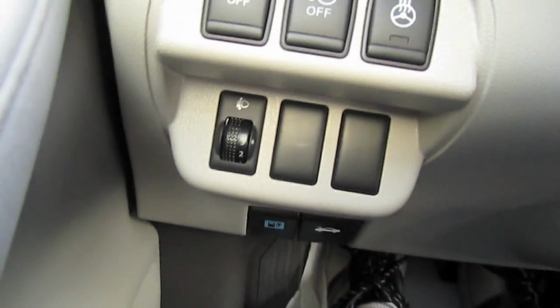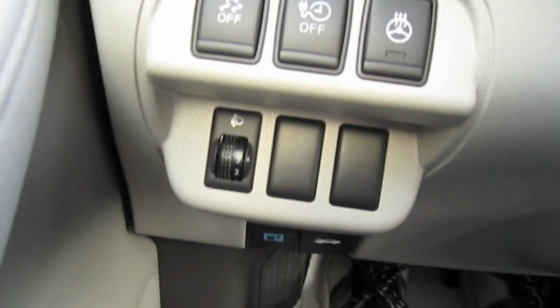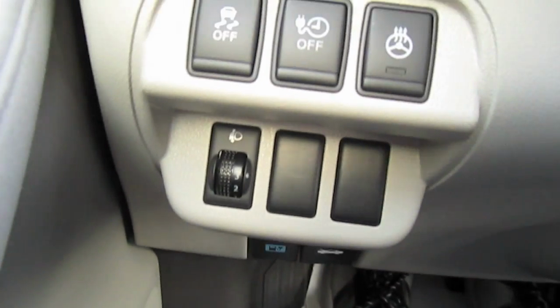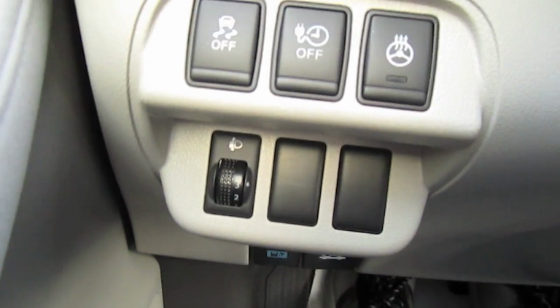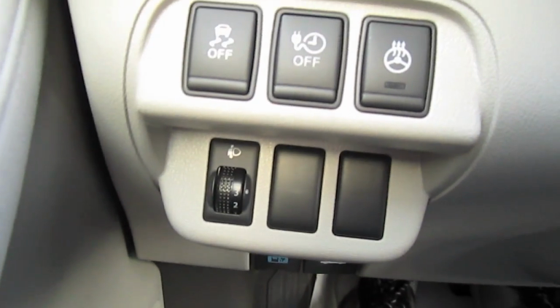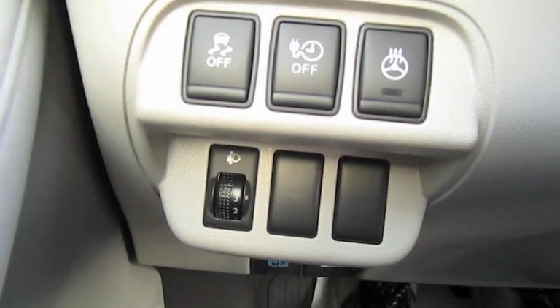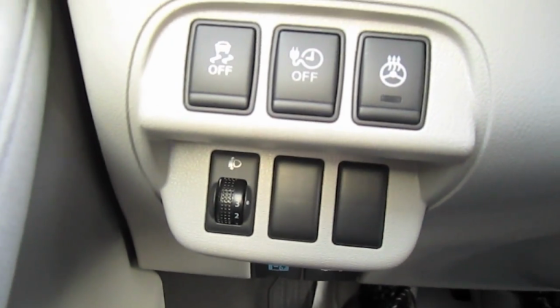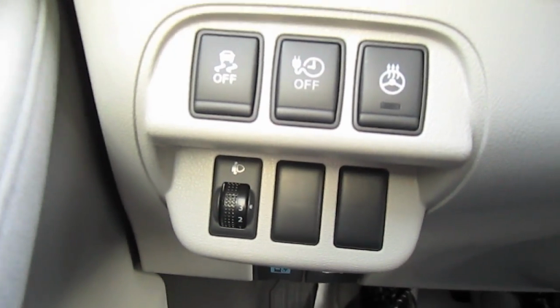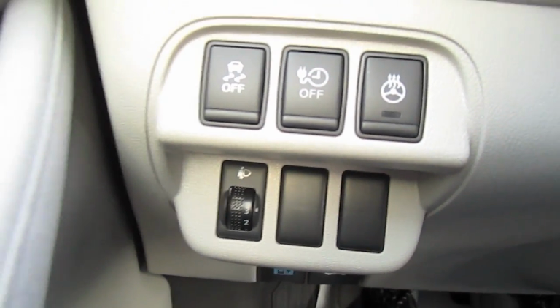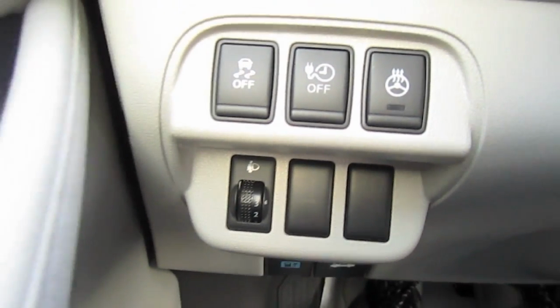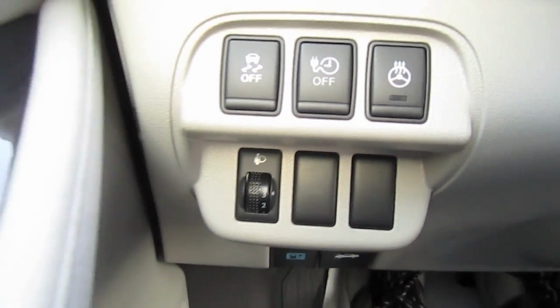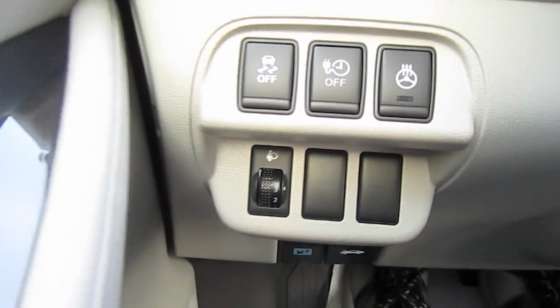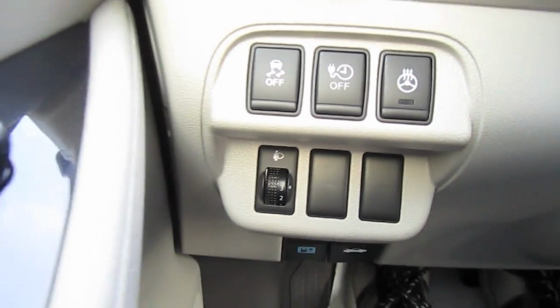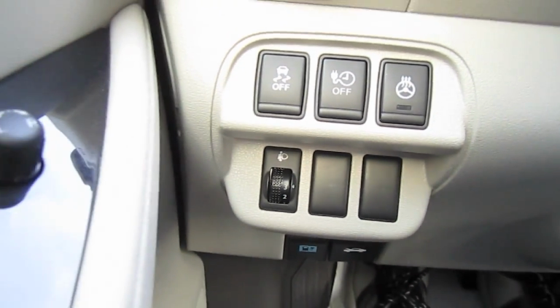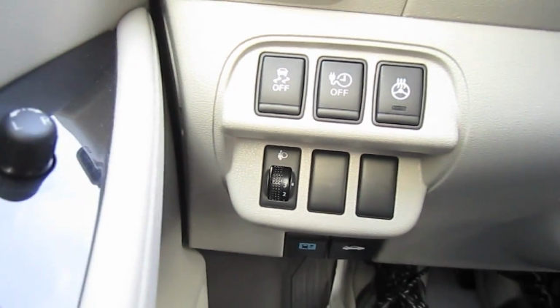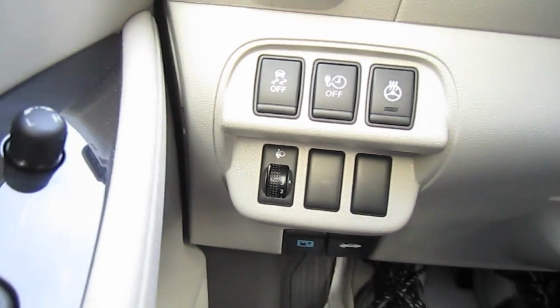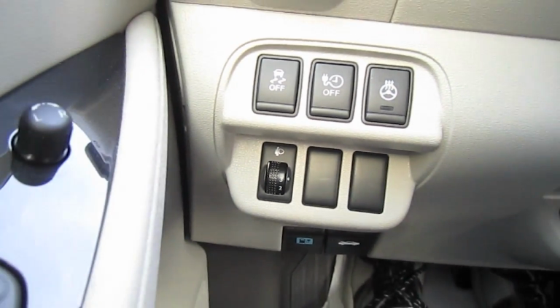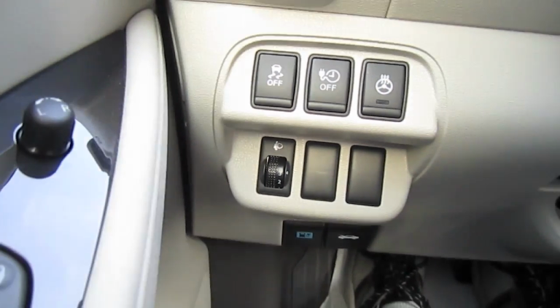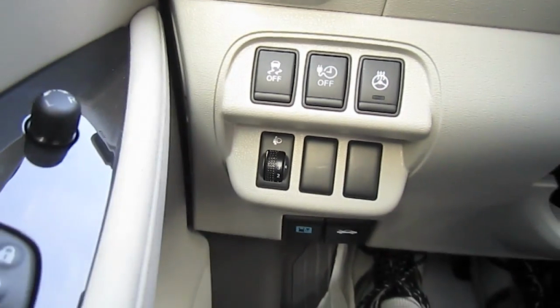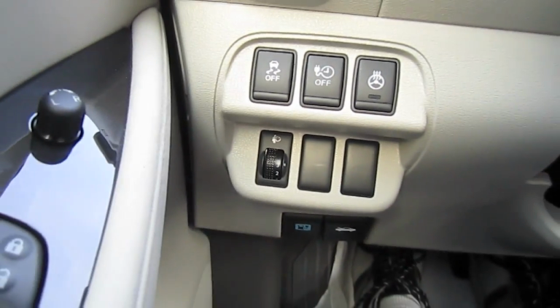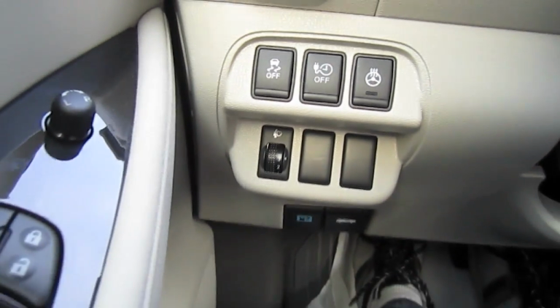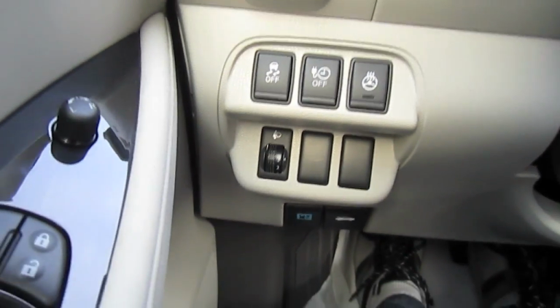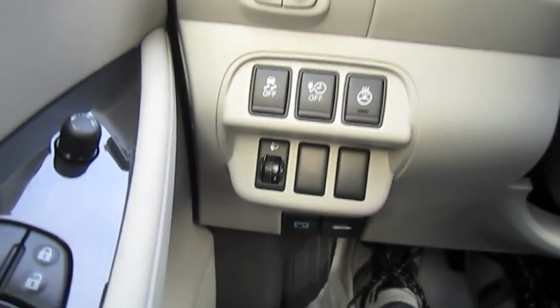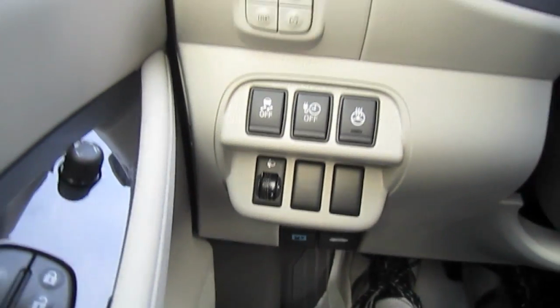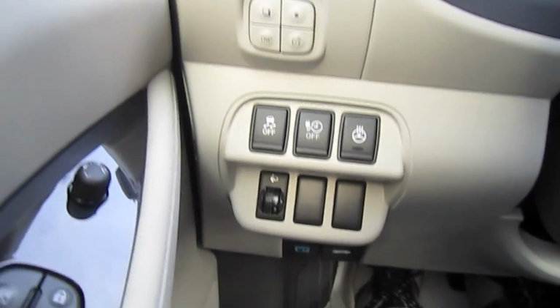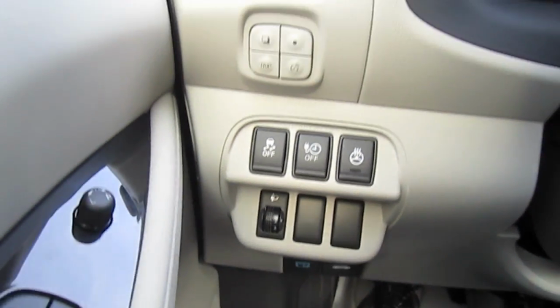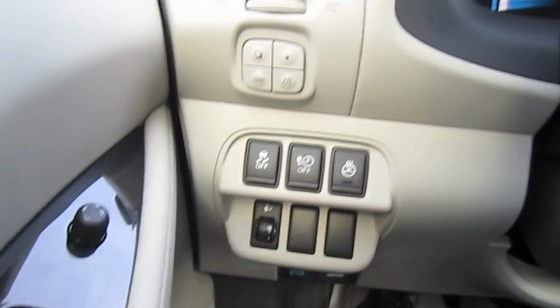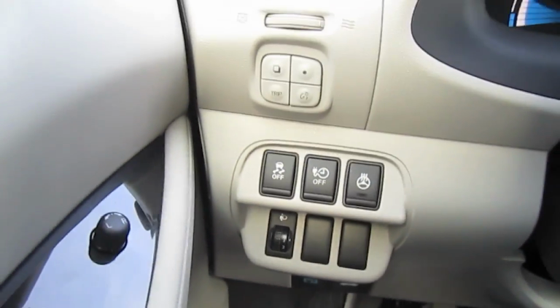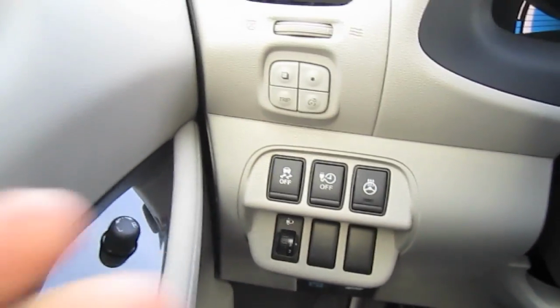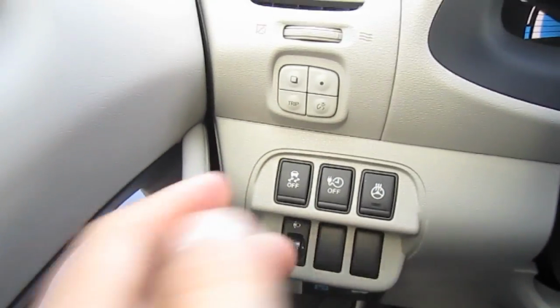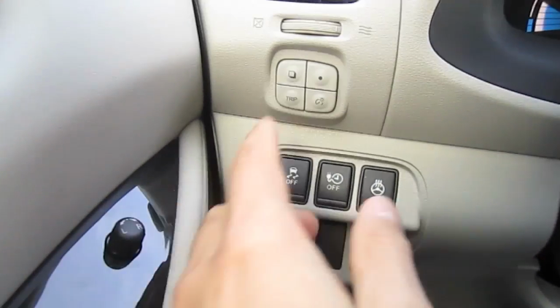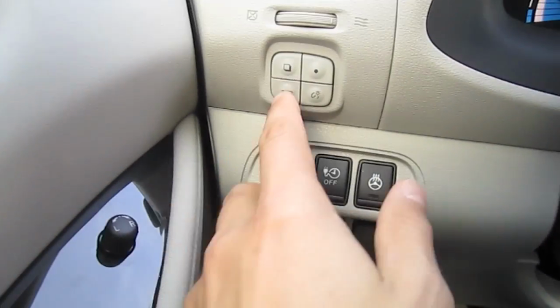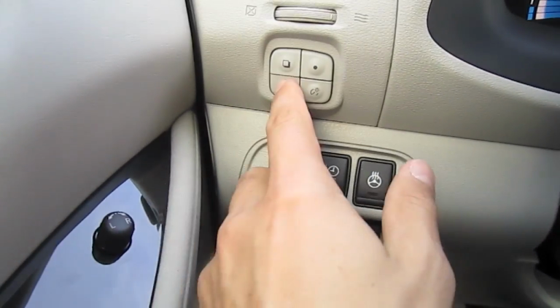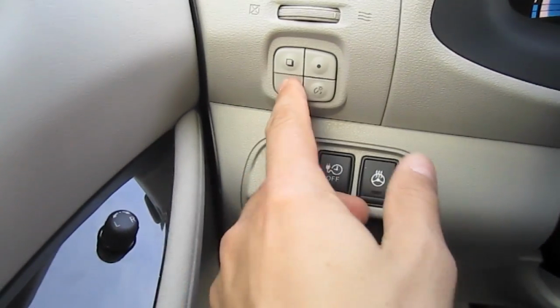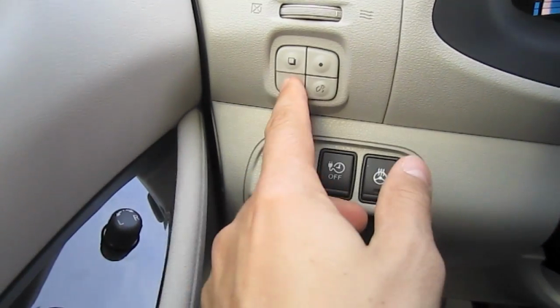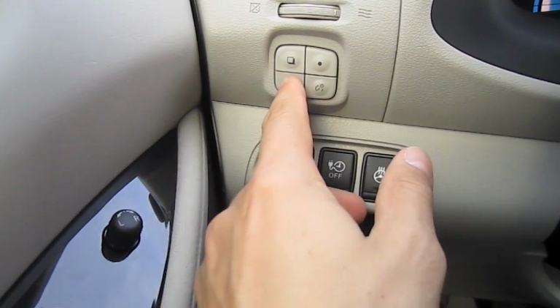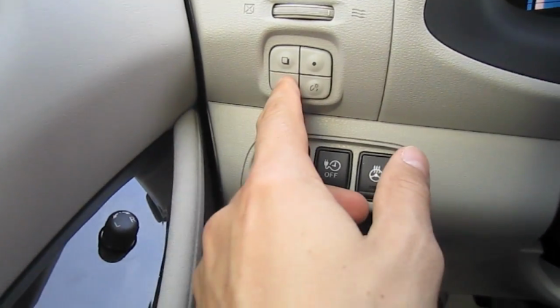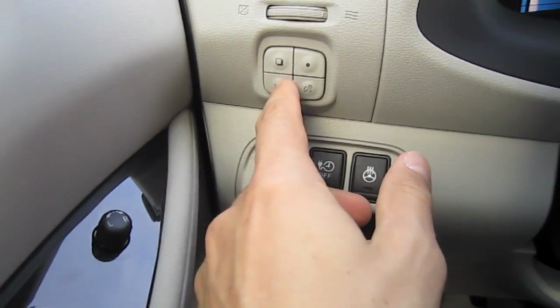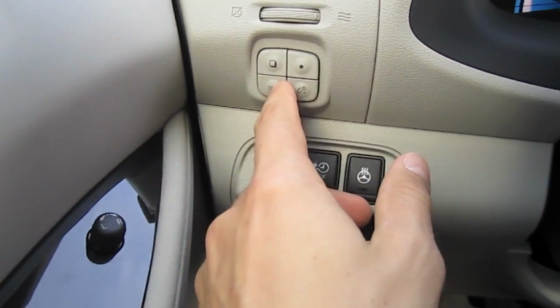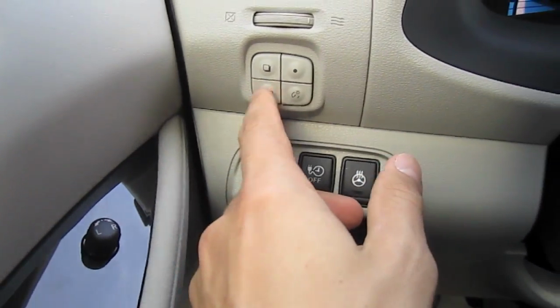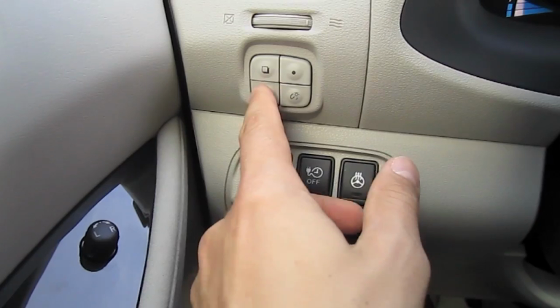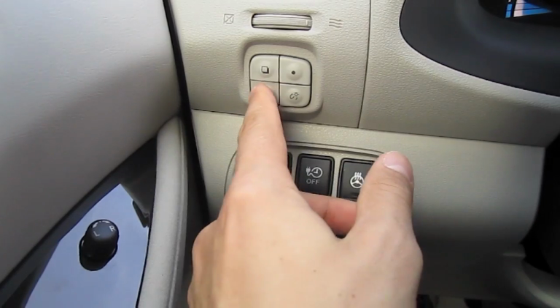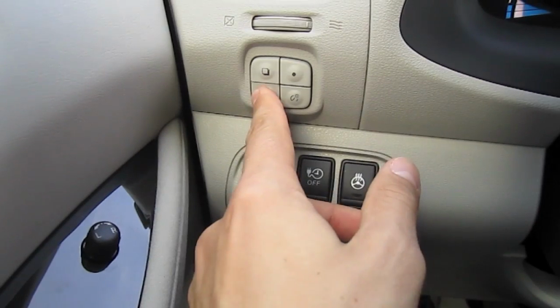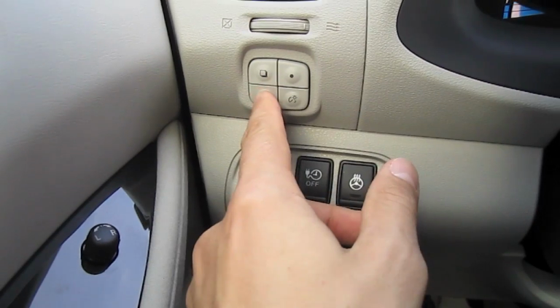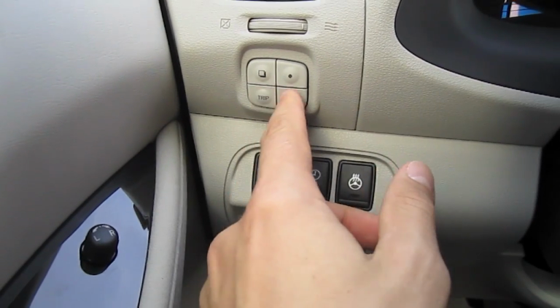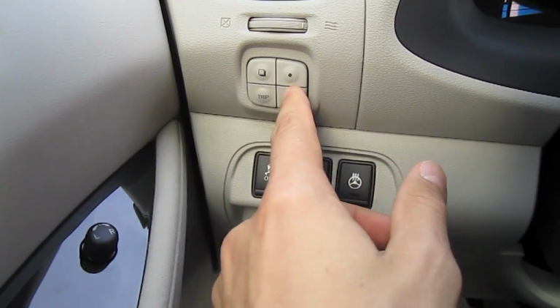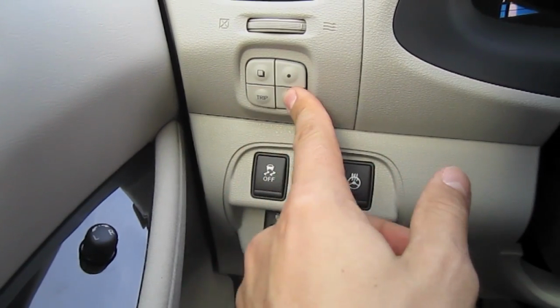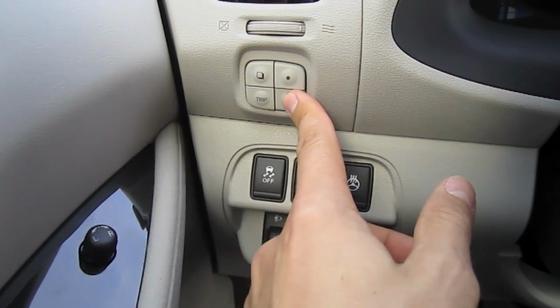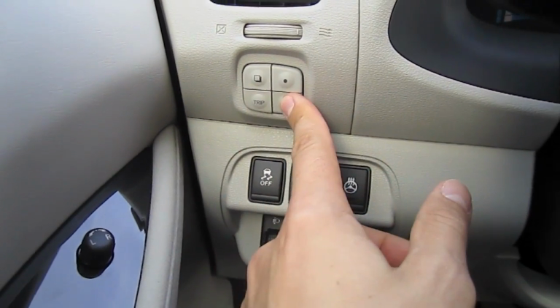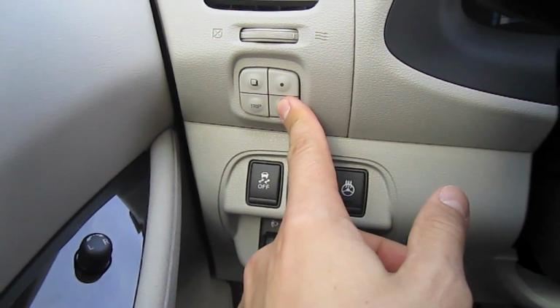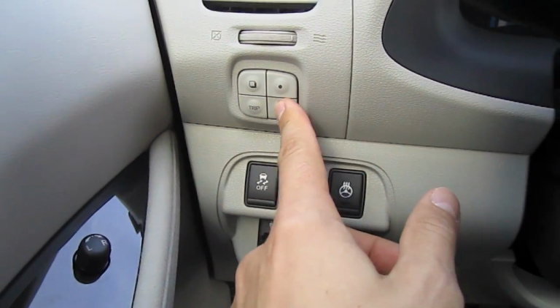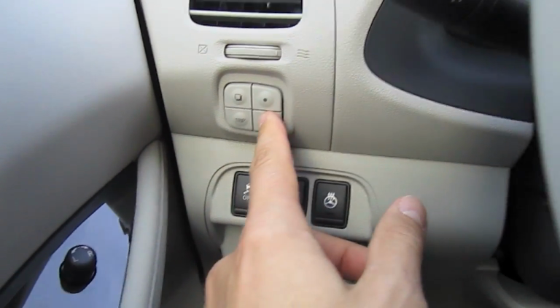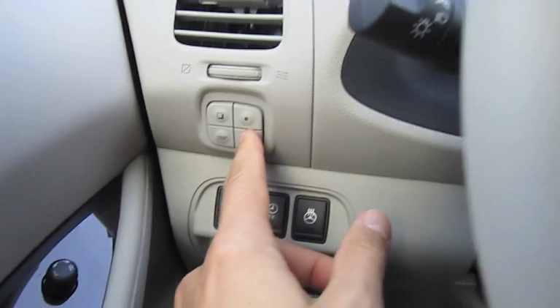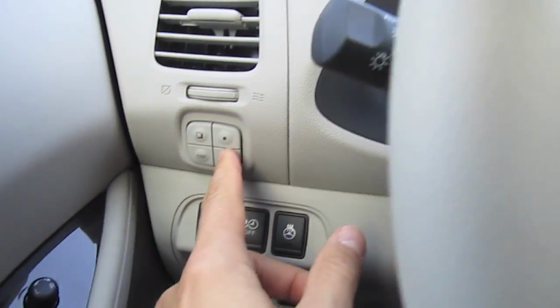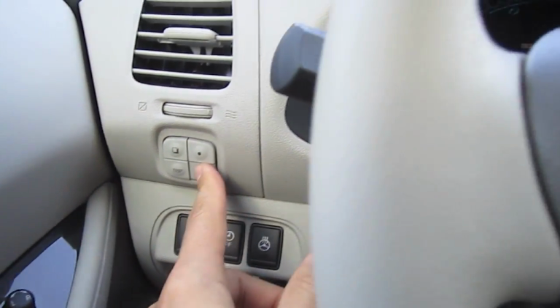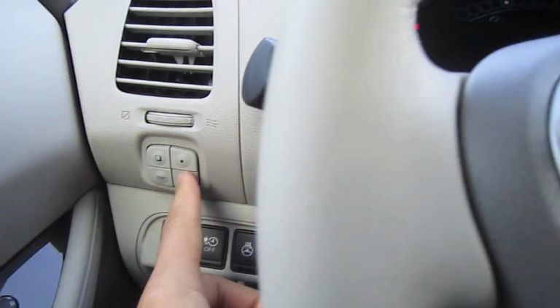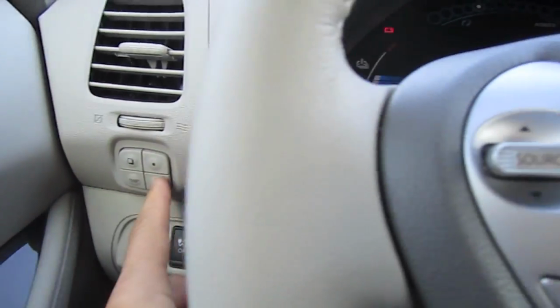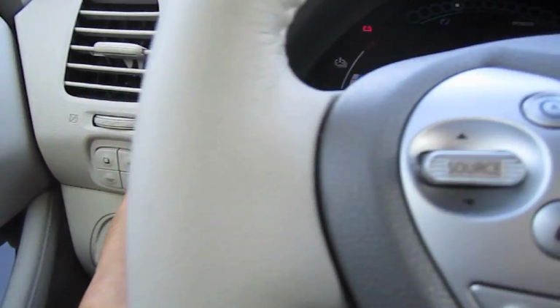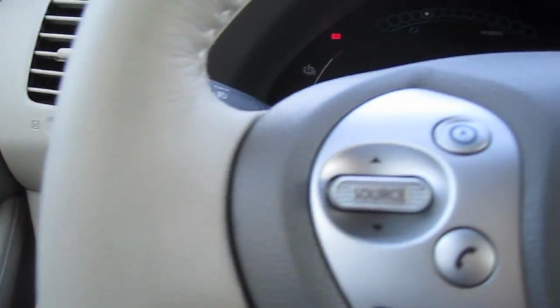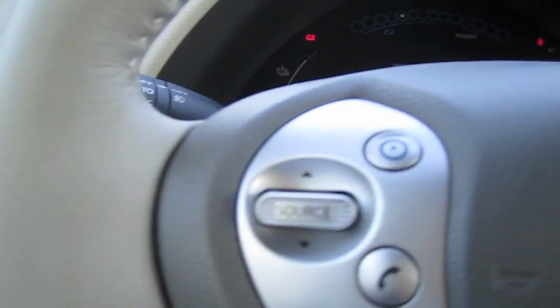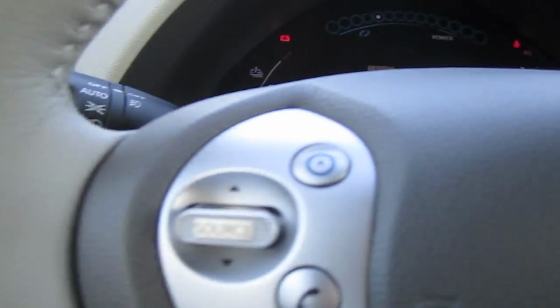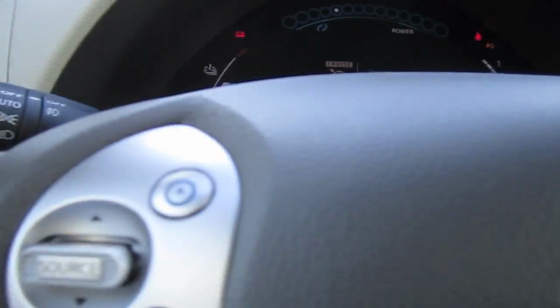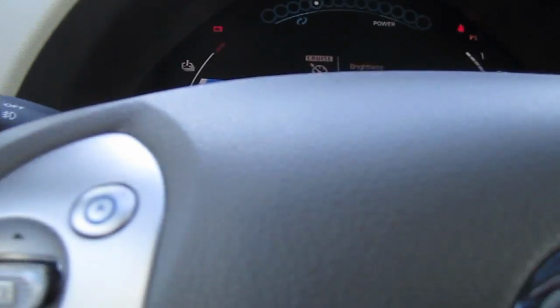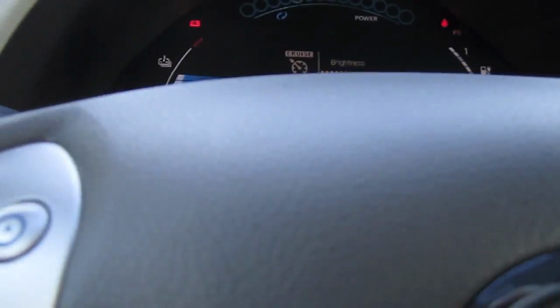By the driver's left knee you will find controls for the traction and the driver's information display that is in the middle.